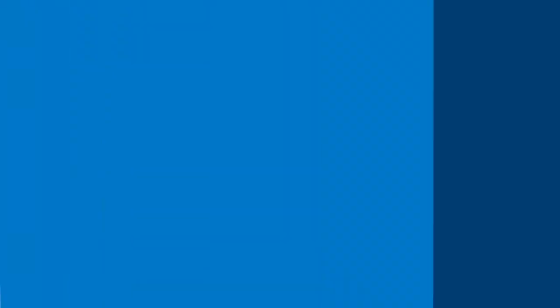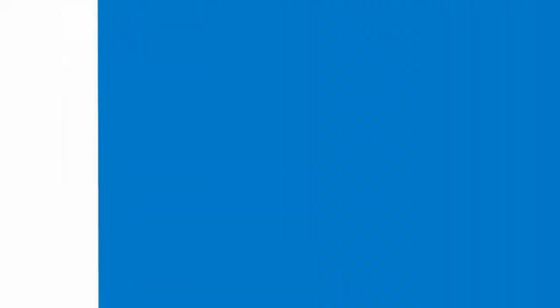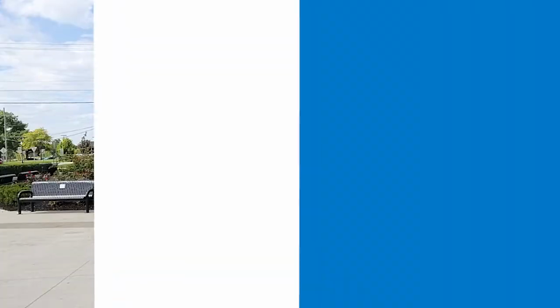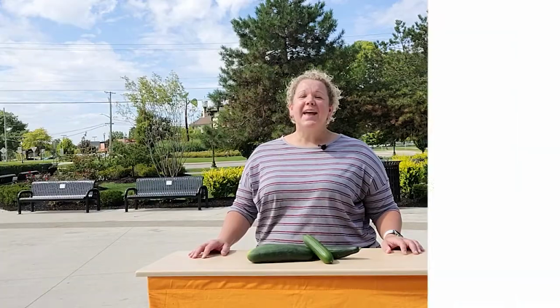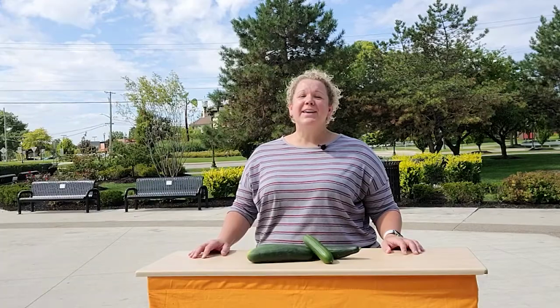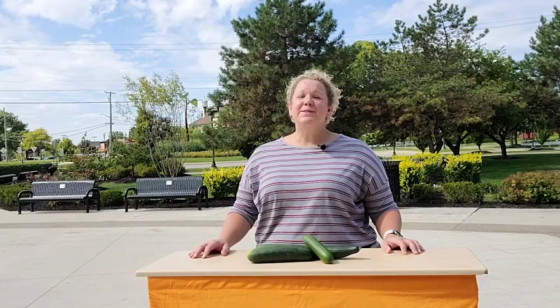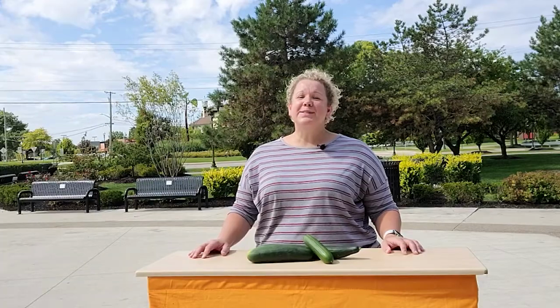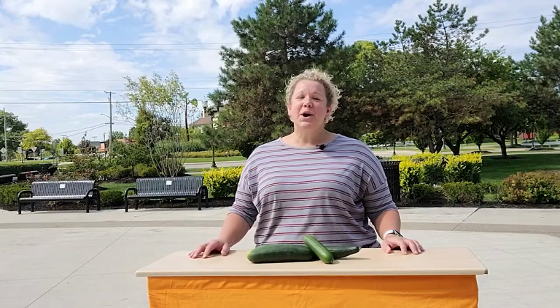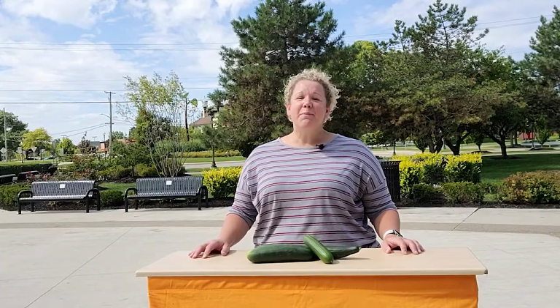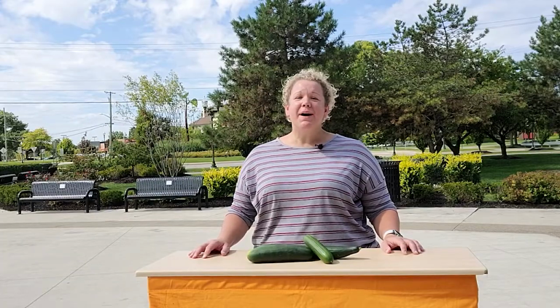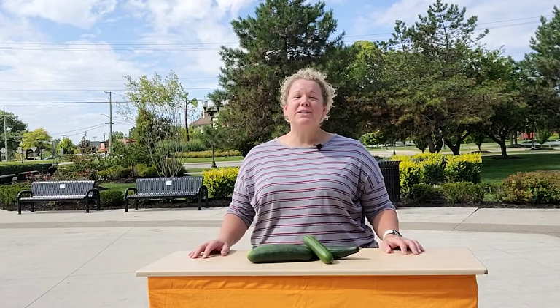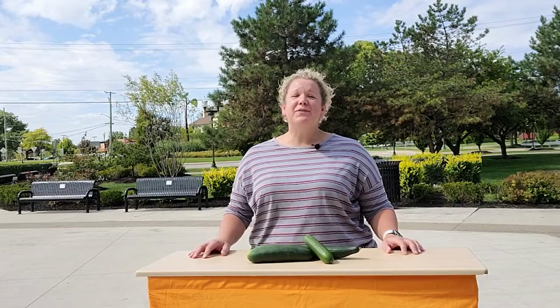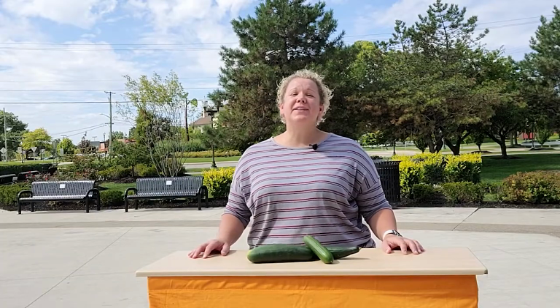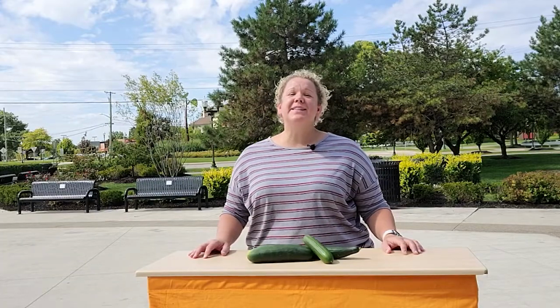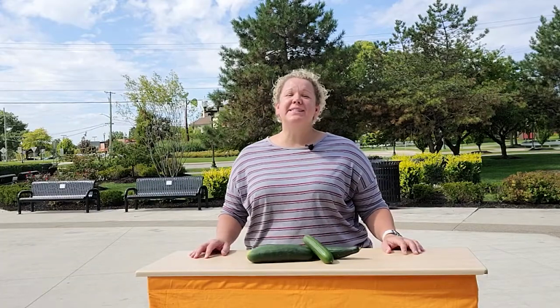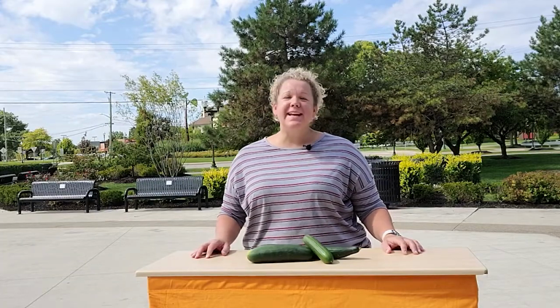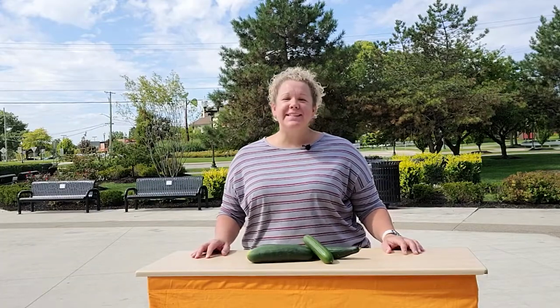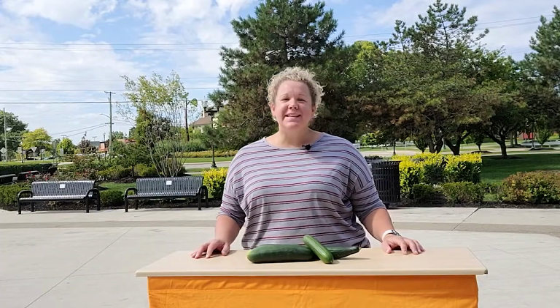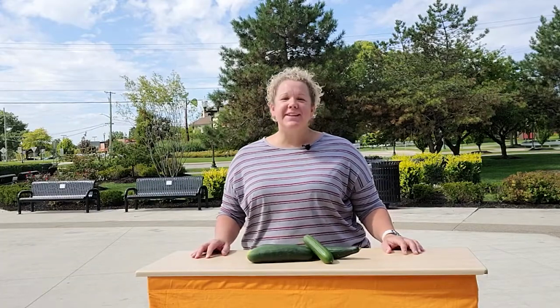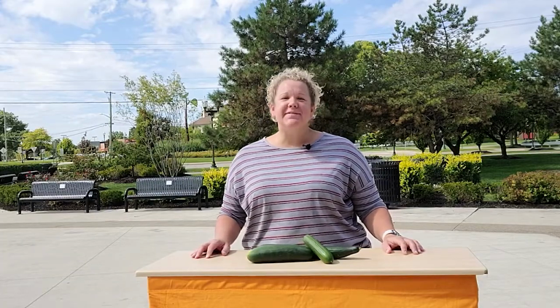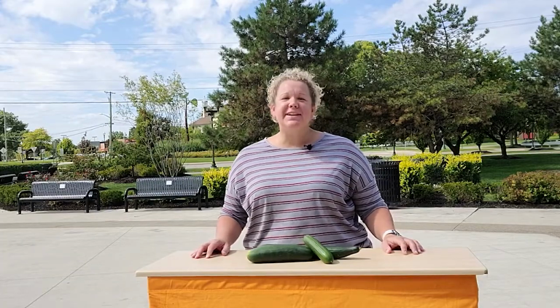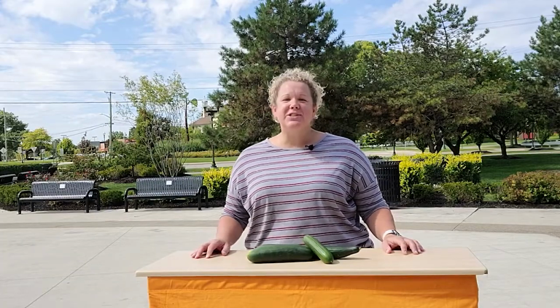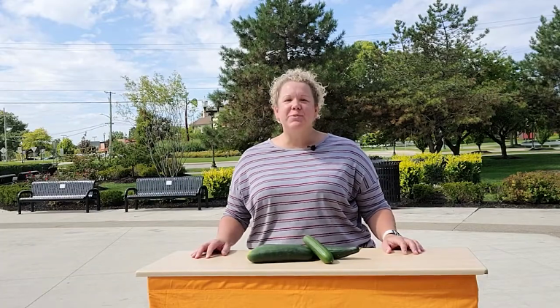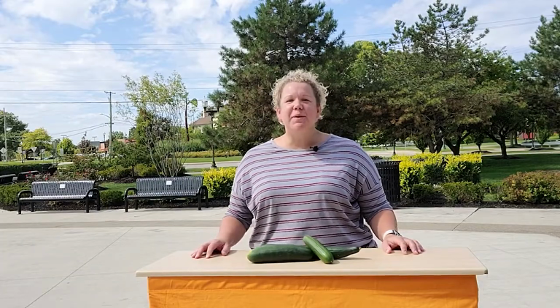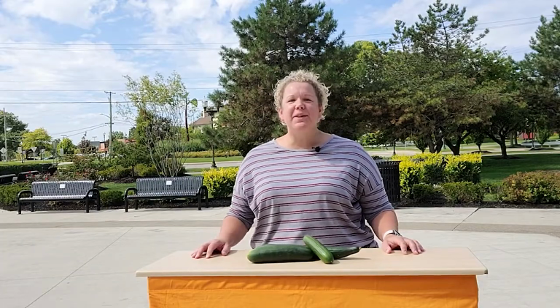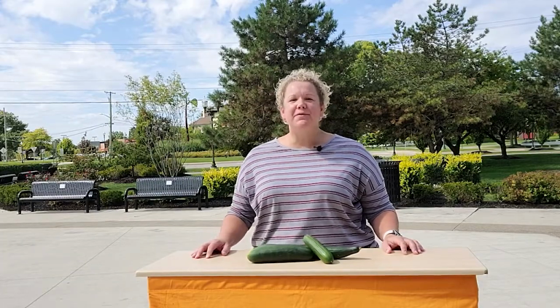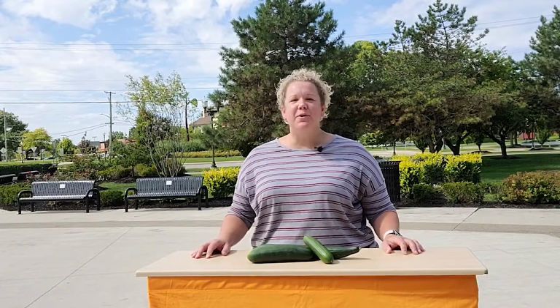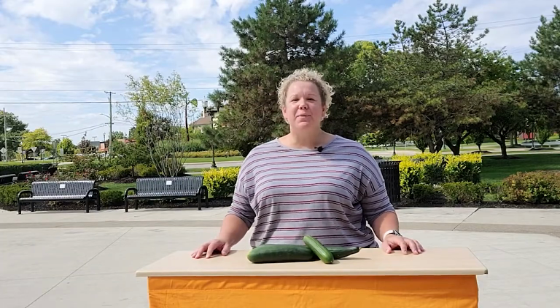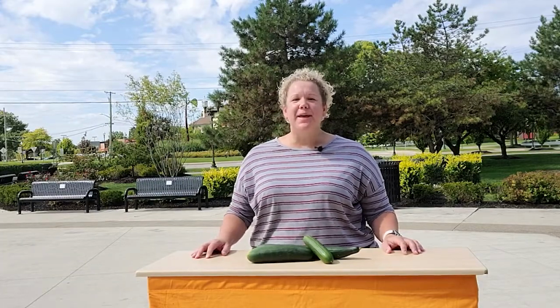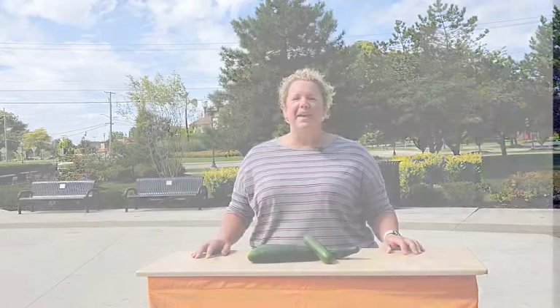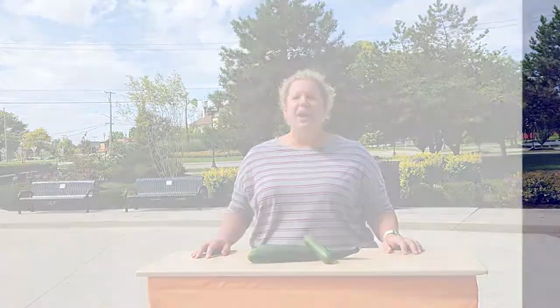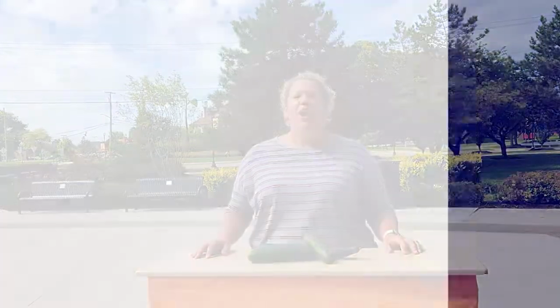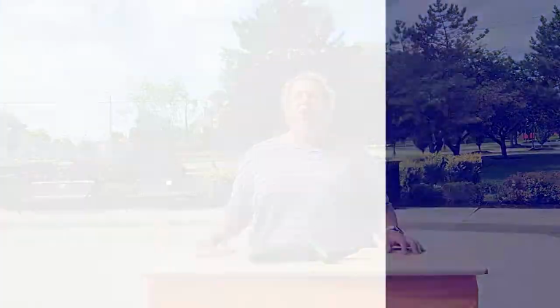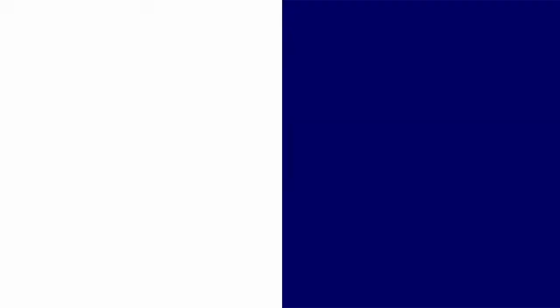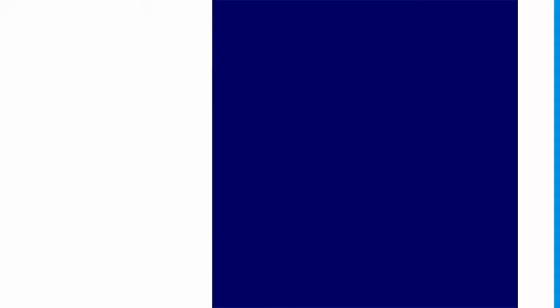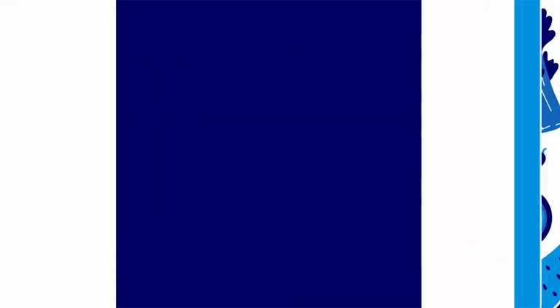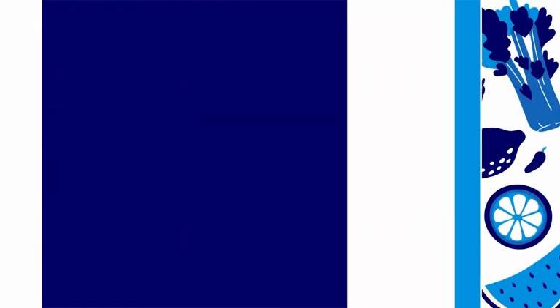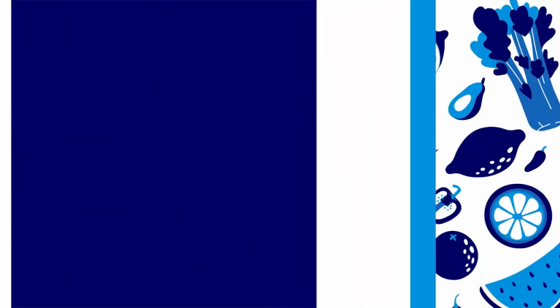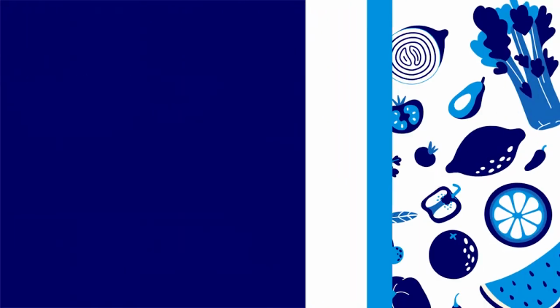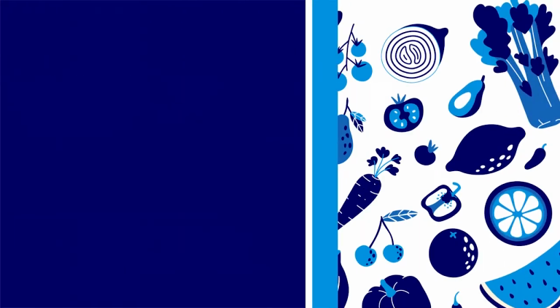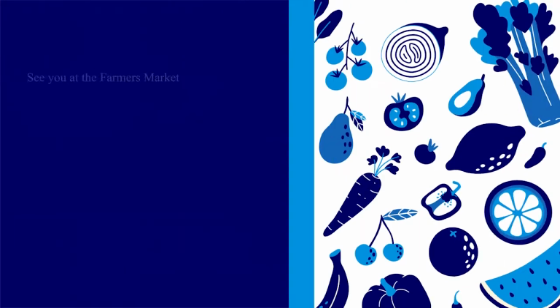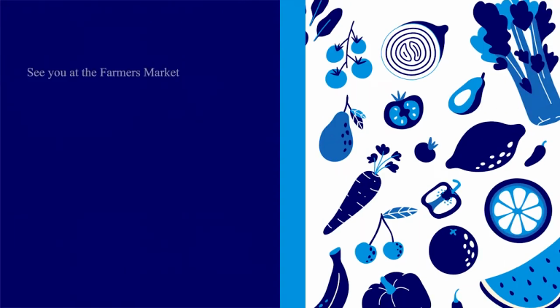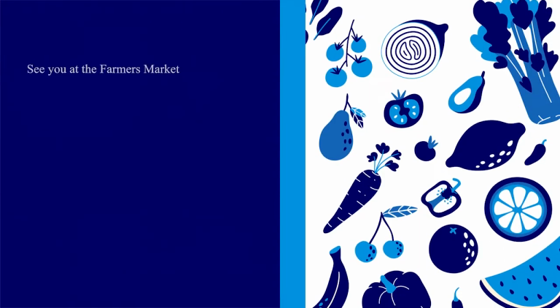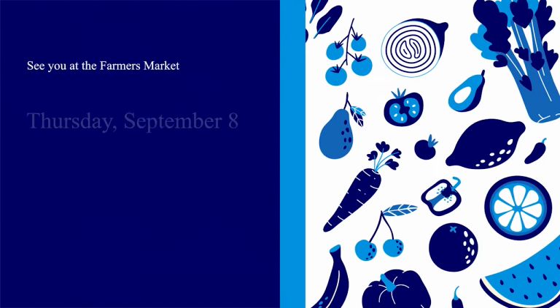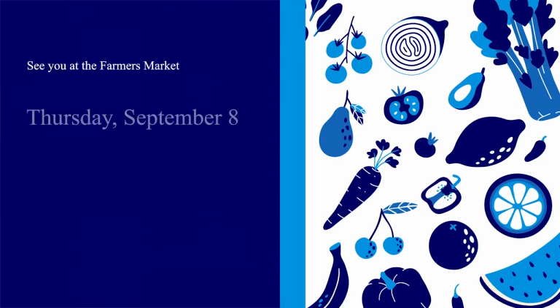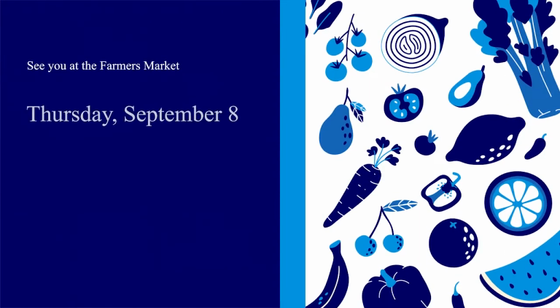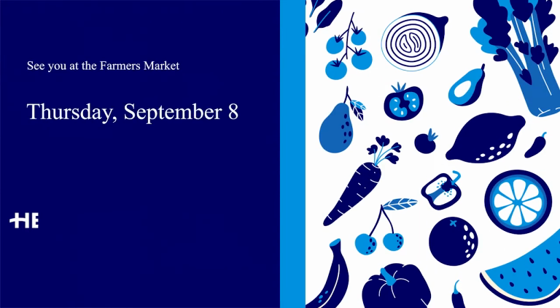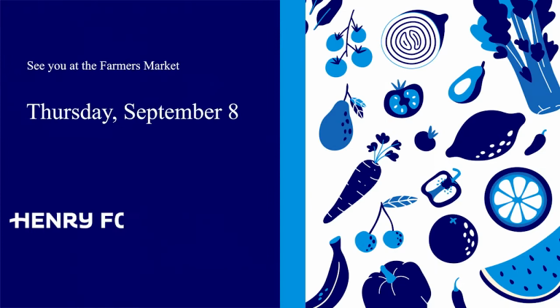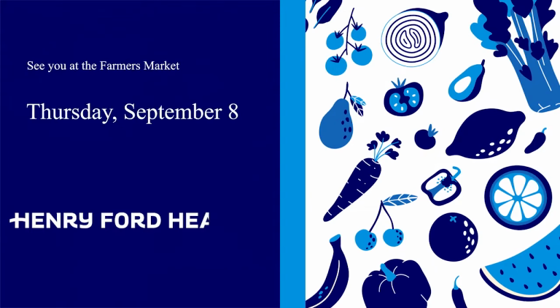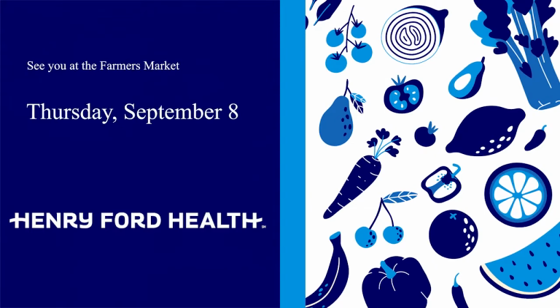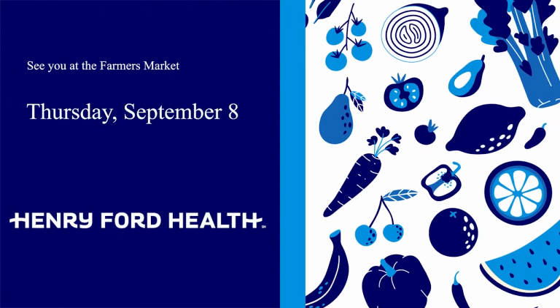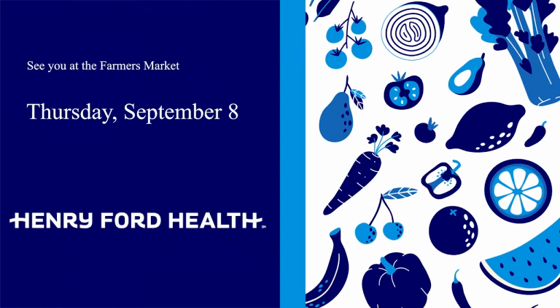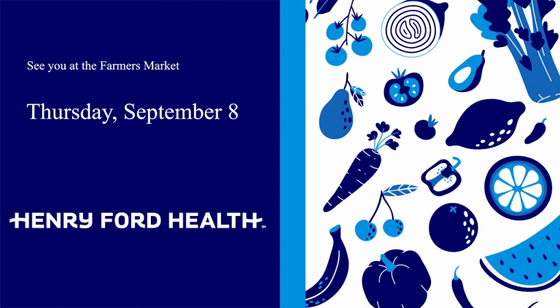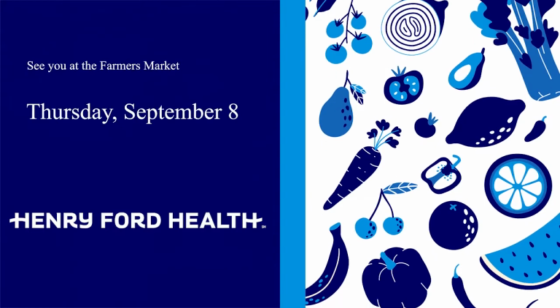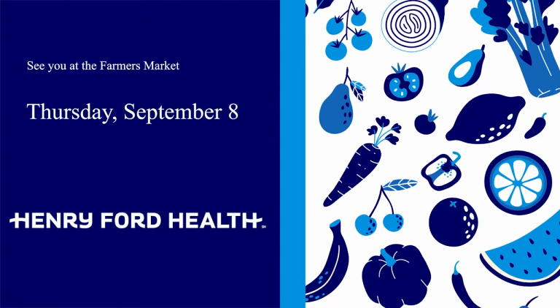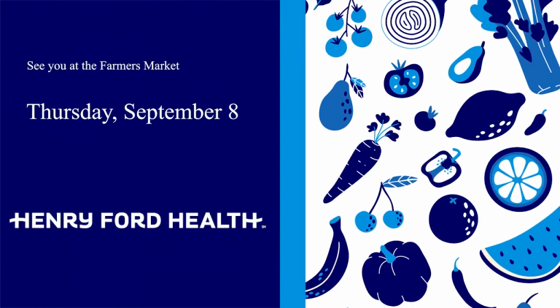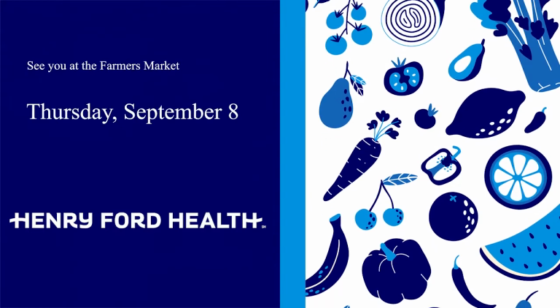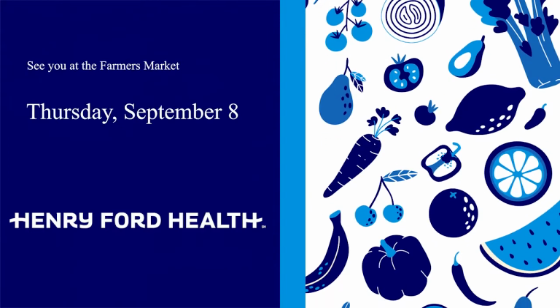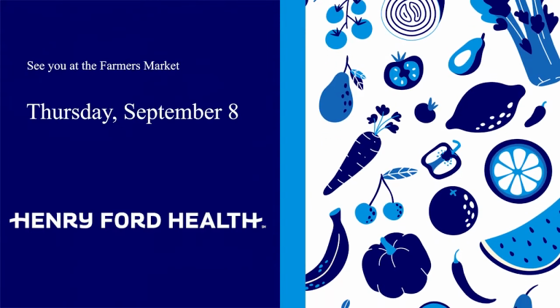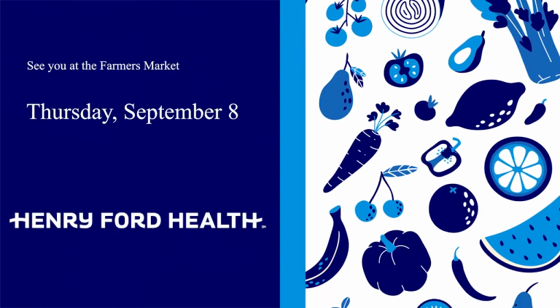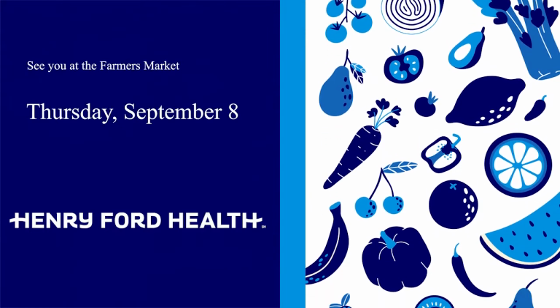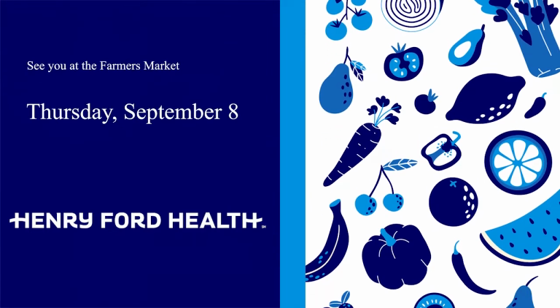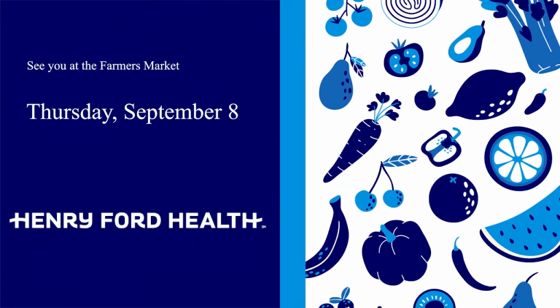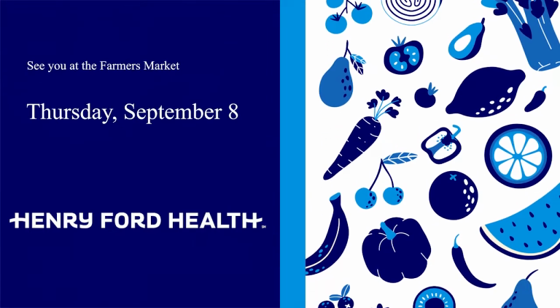Thank you so much for listening to the Vegetable of the Week. Looking forward to seeing you at the Dodge Park Farmer's Market.